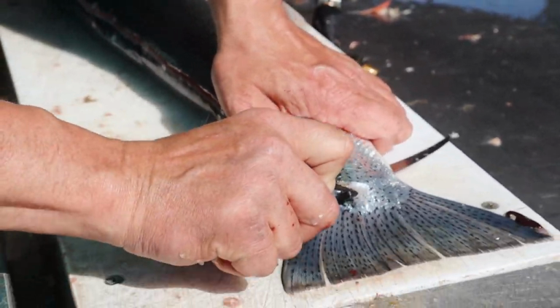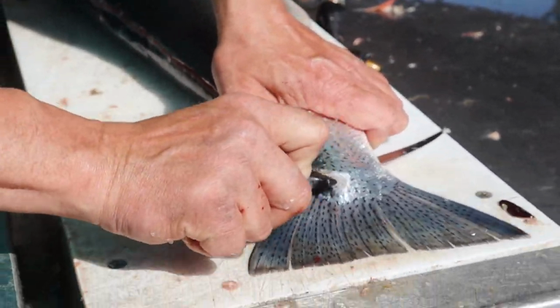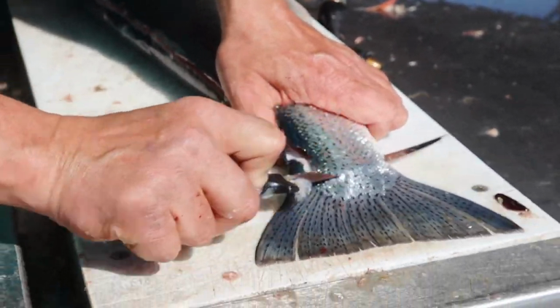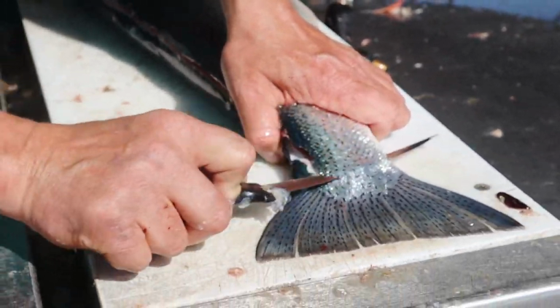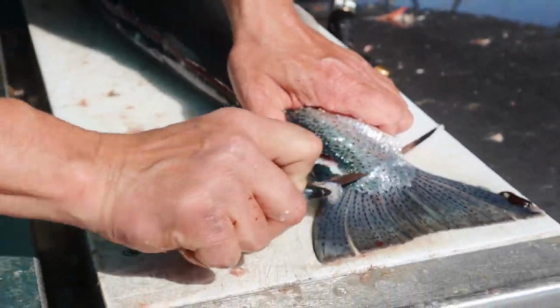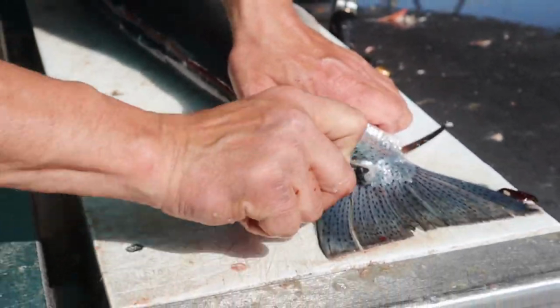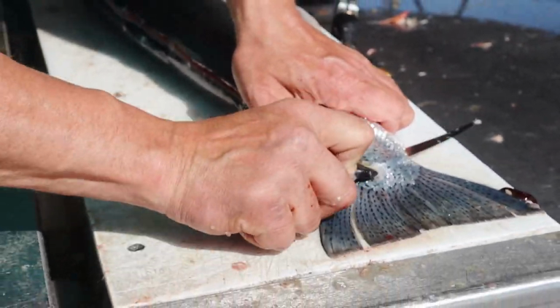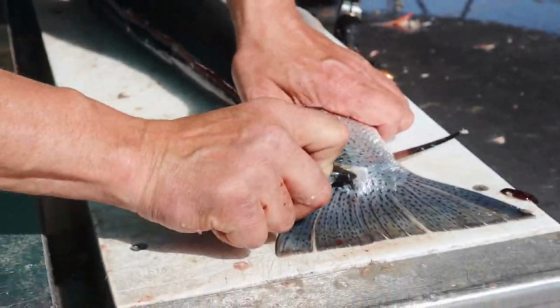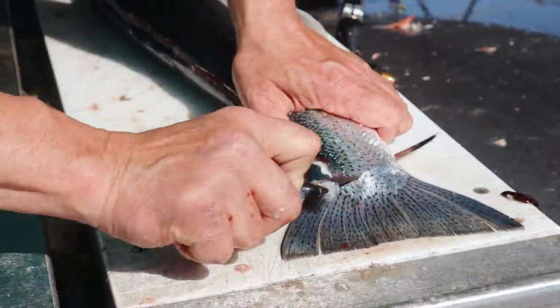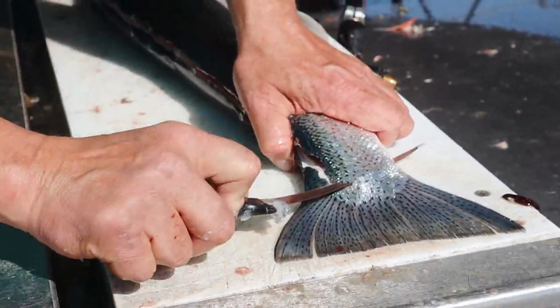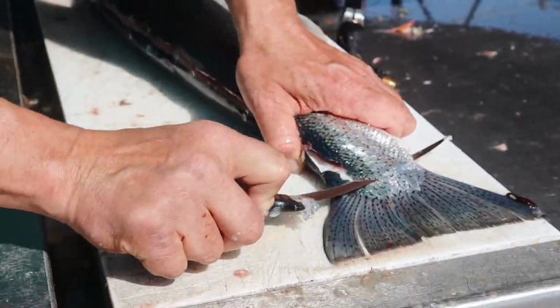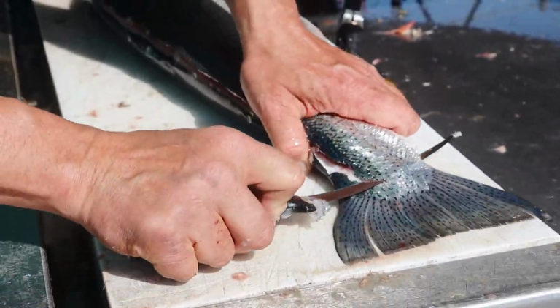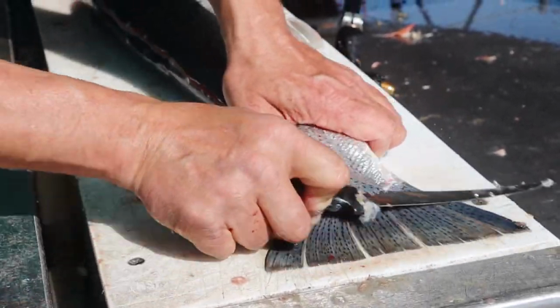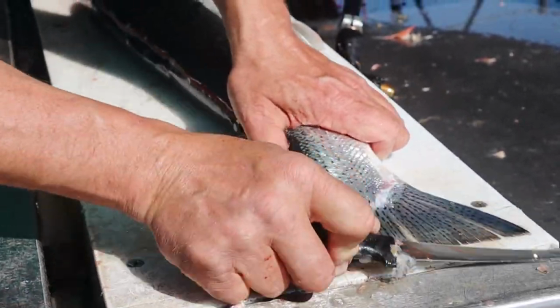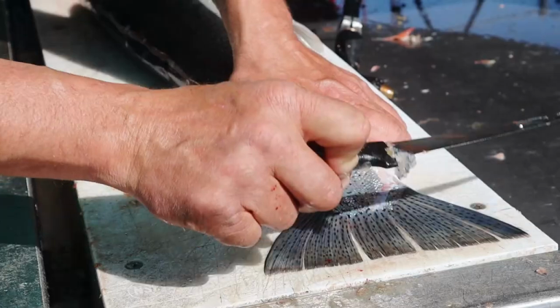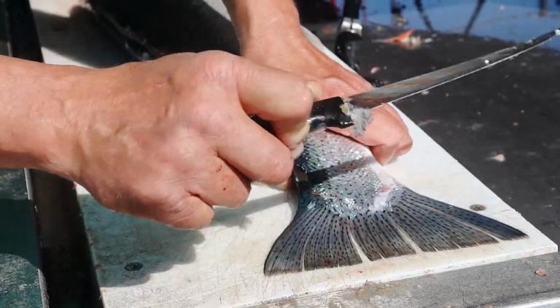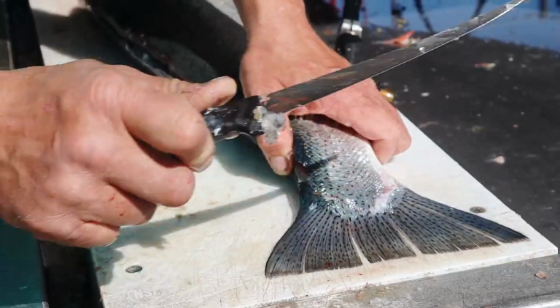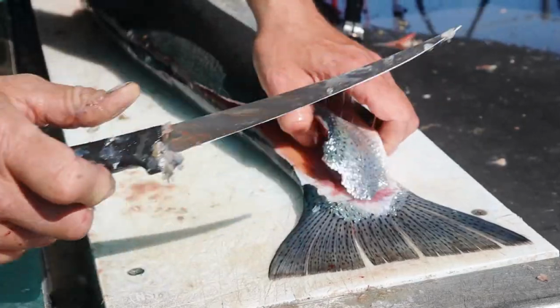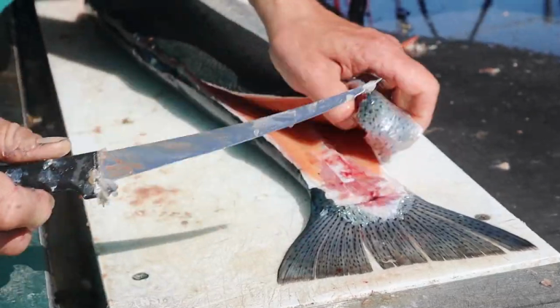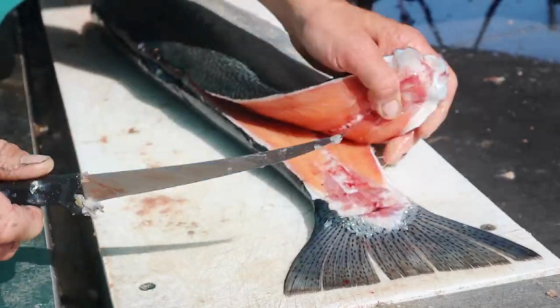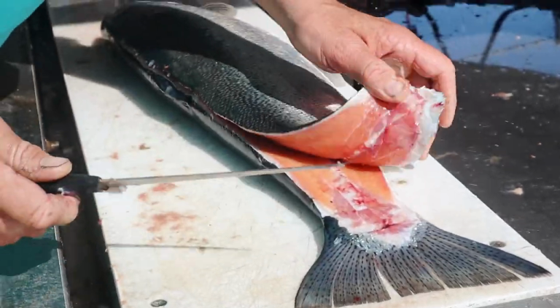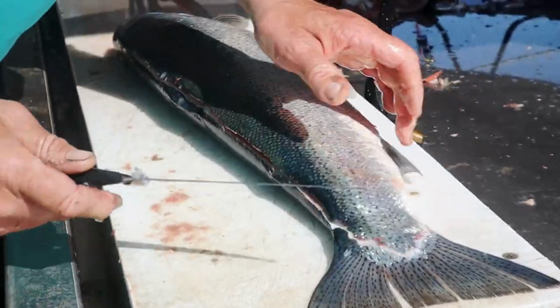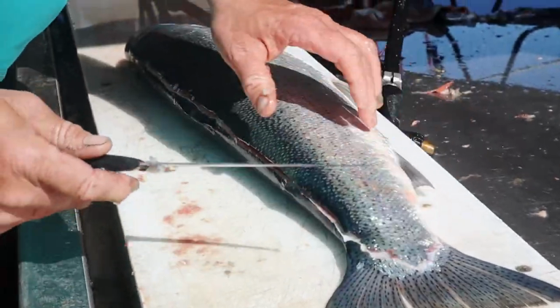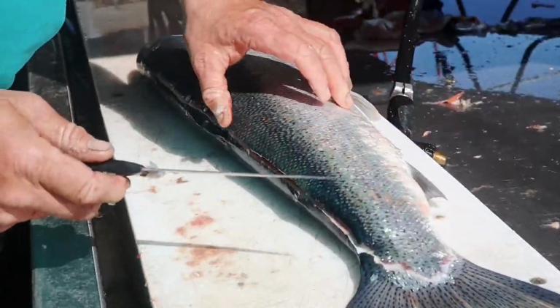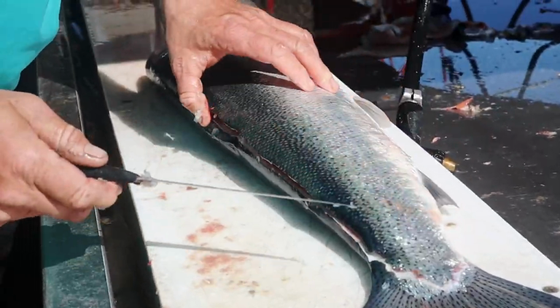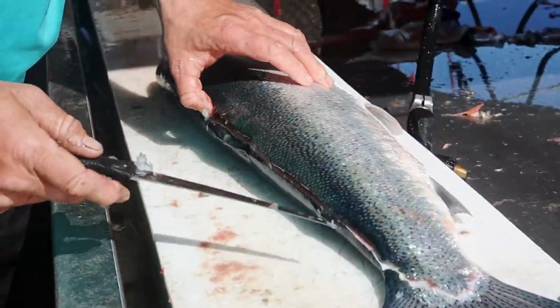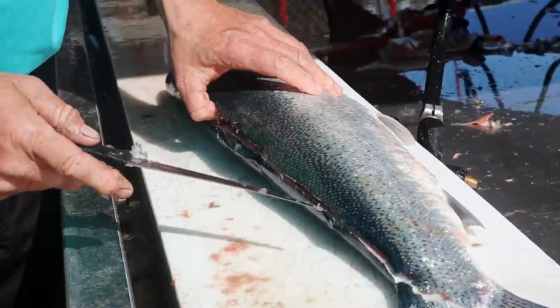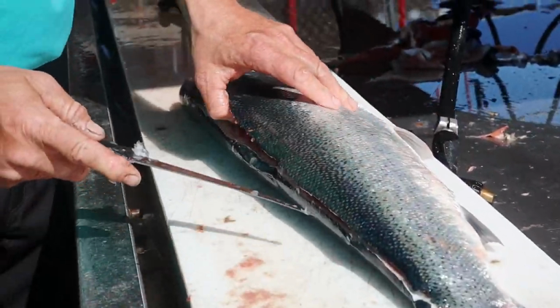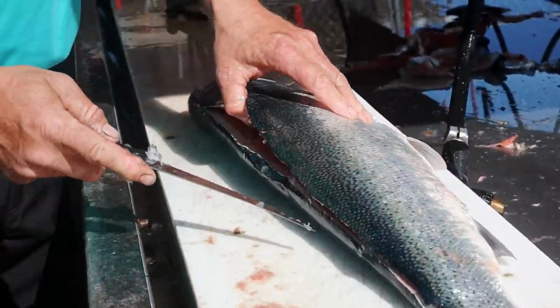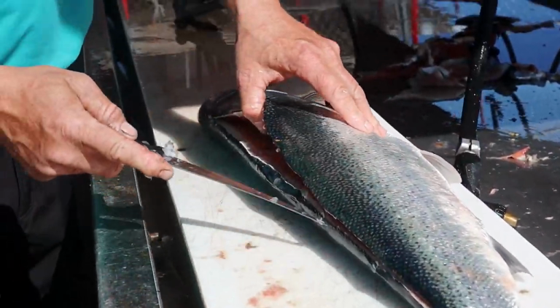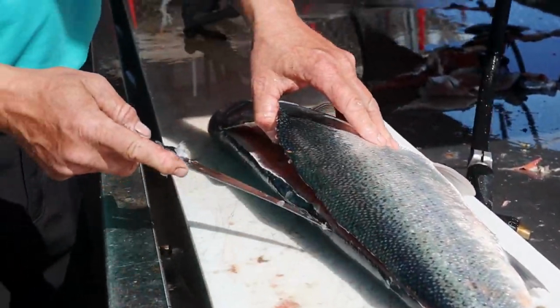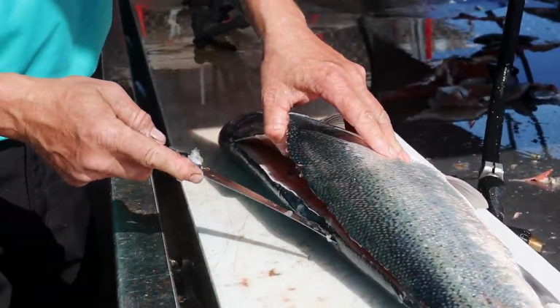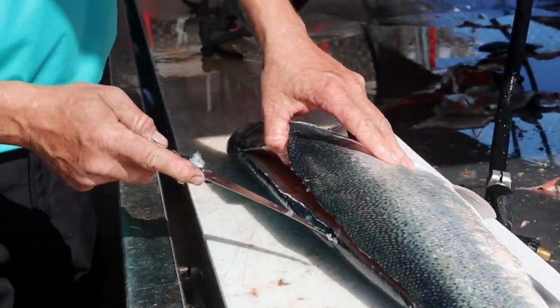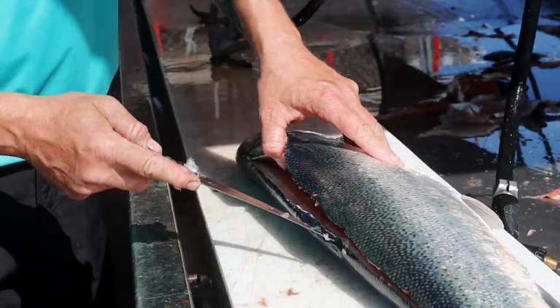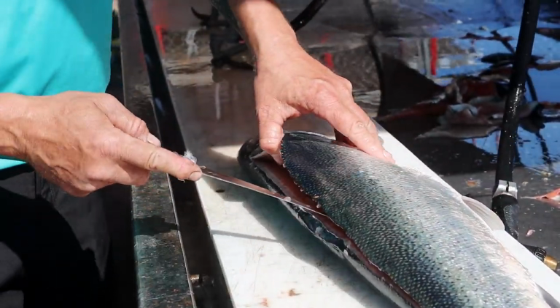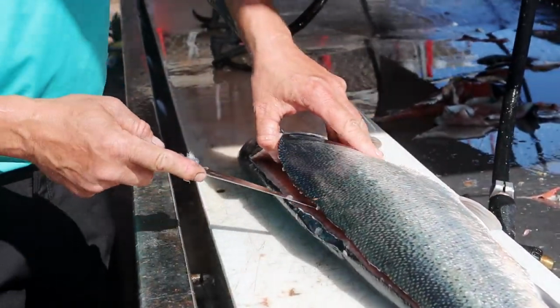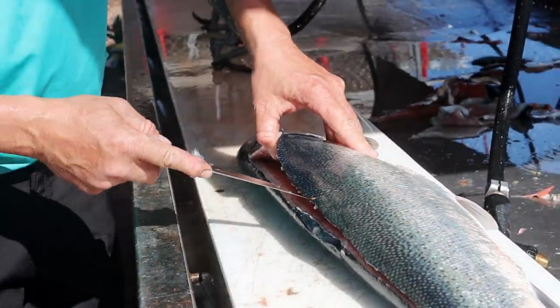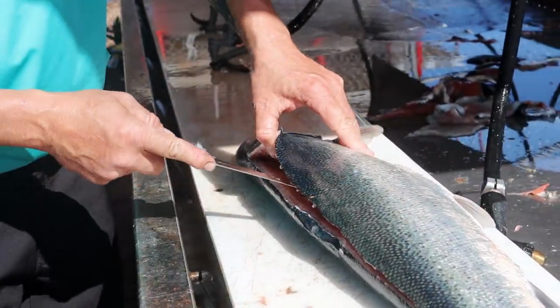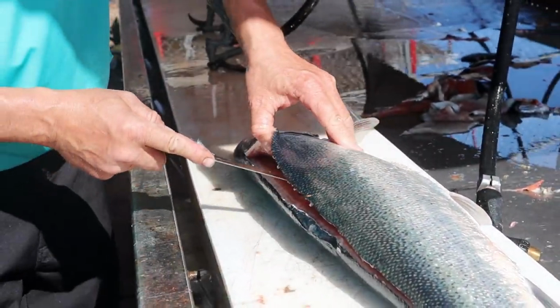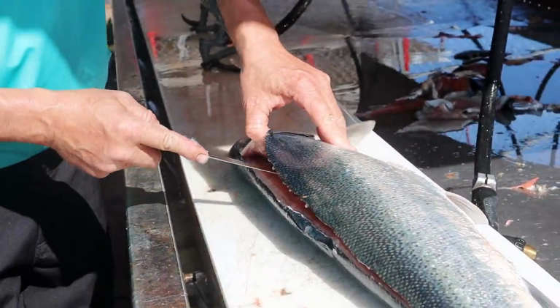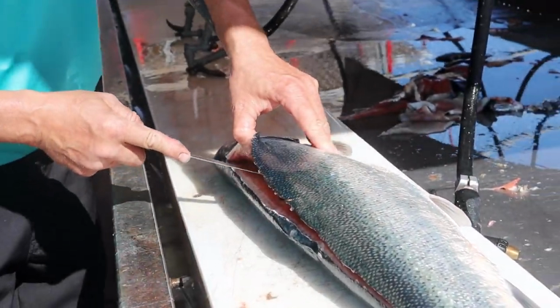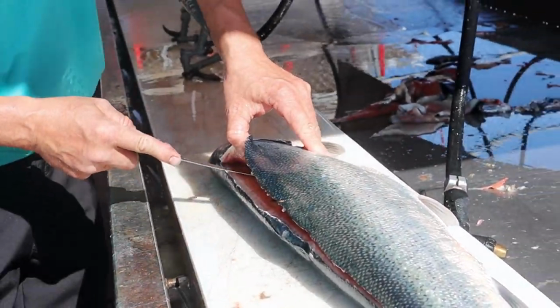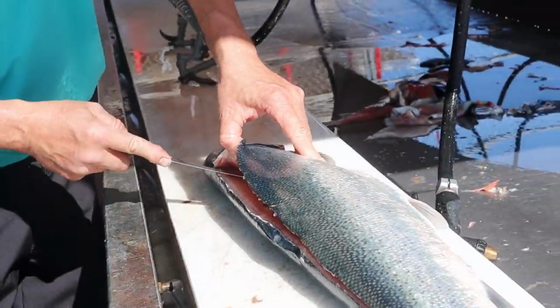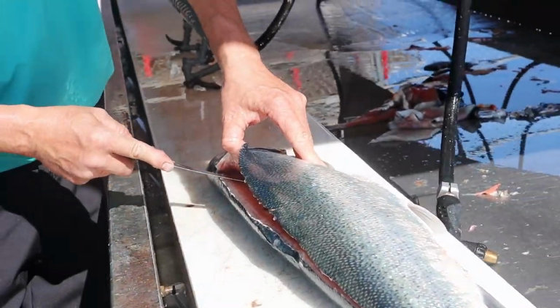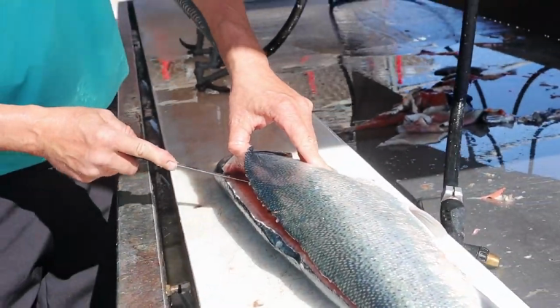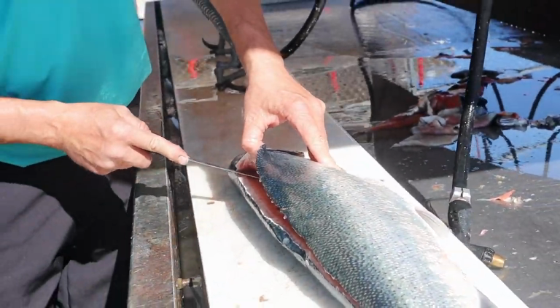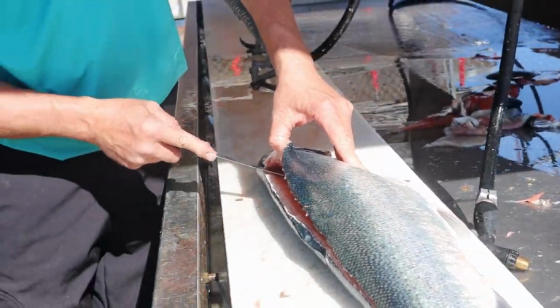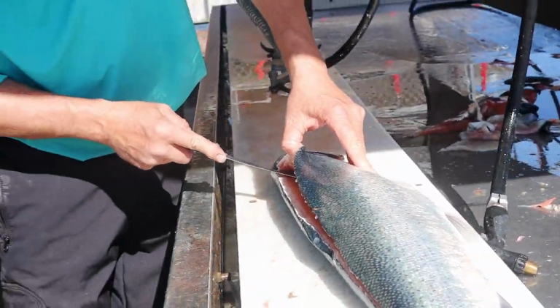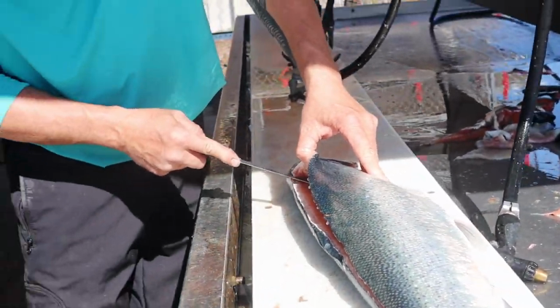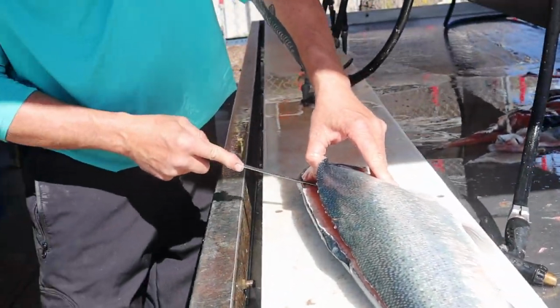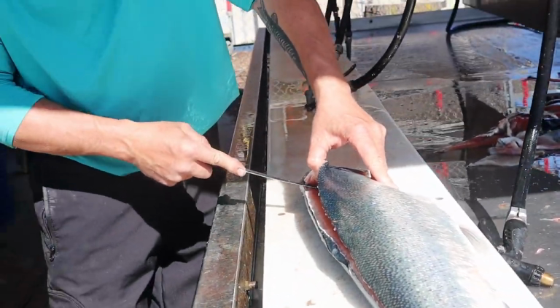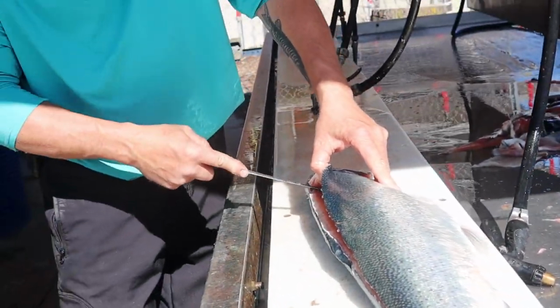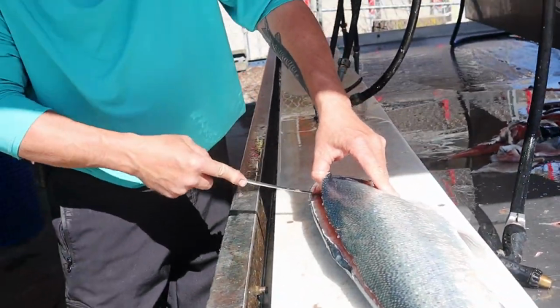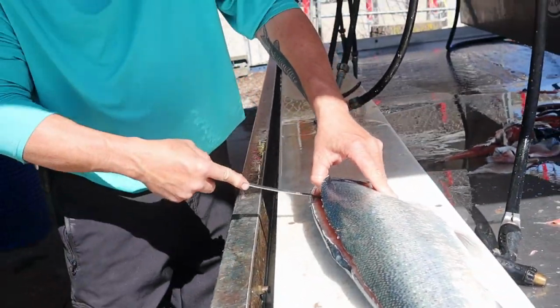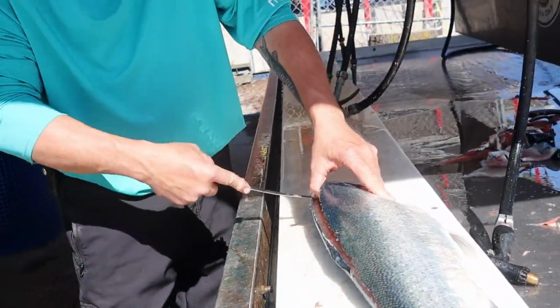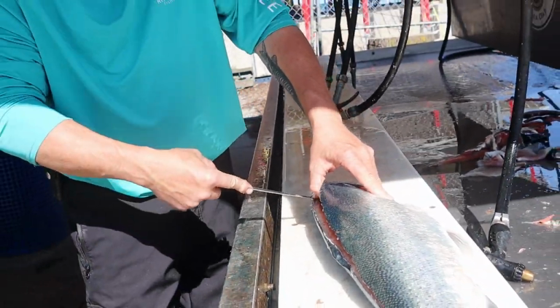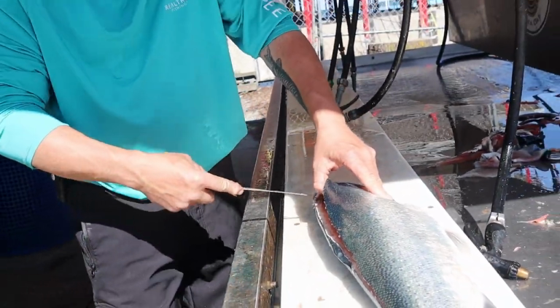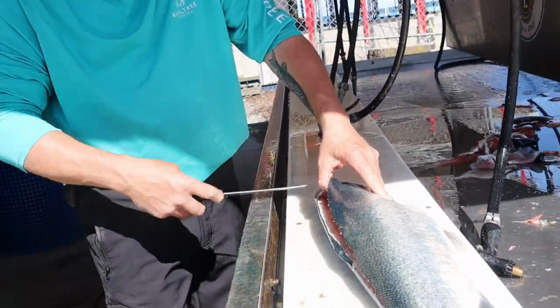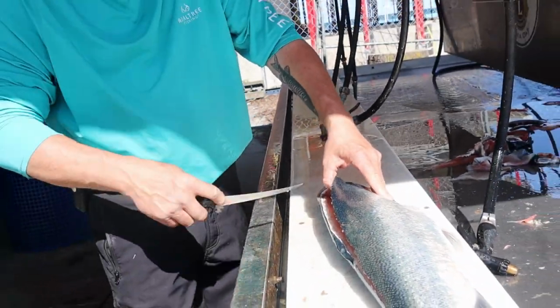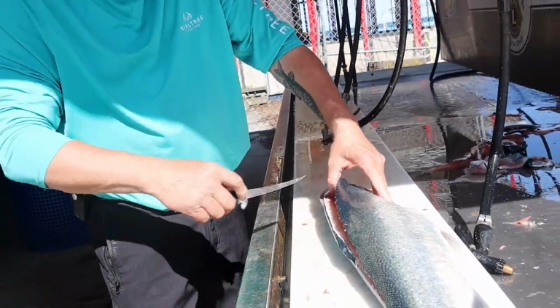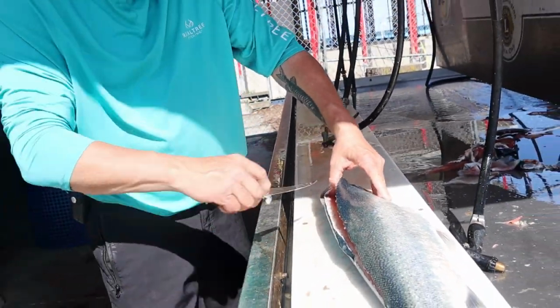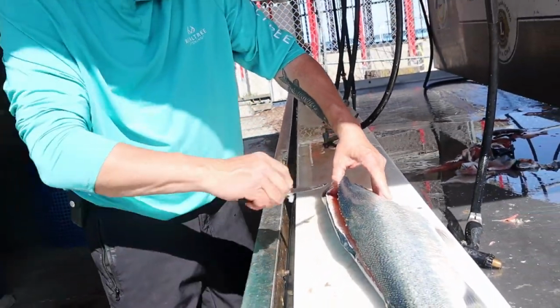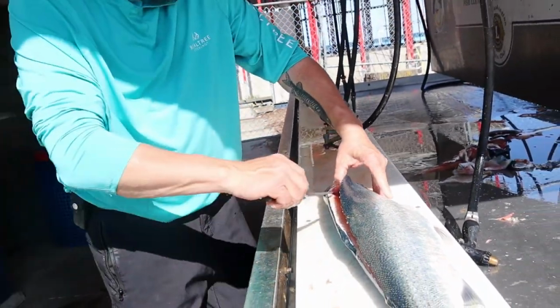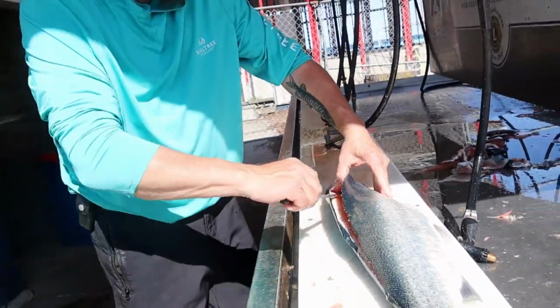It's mostly in the bigger ones. The smaller ones don't get that.